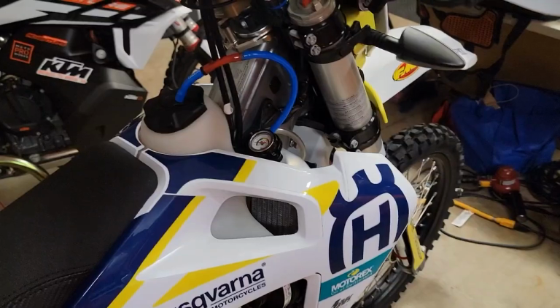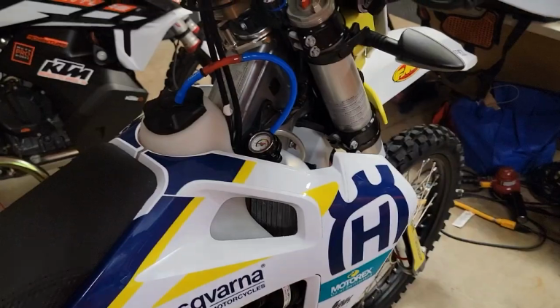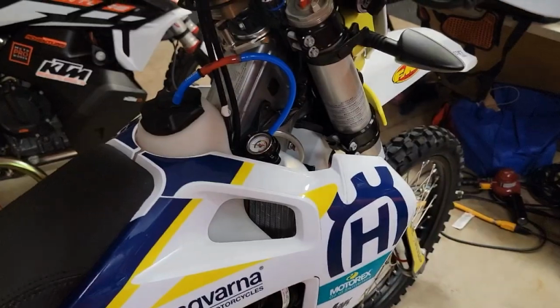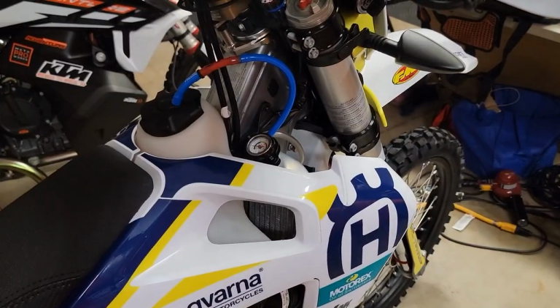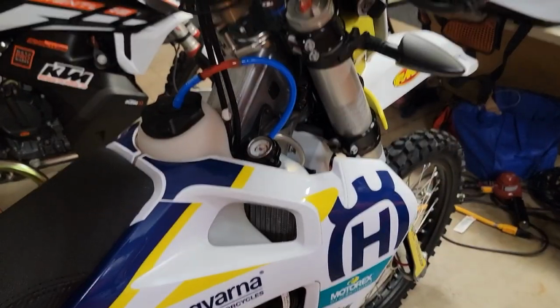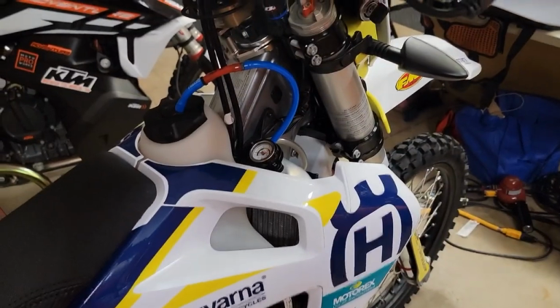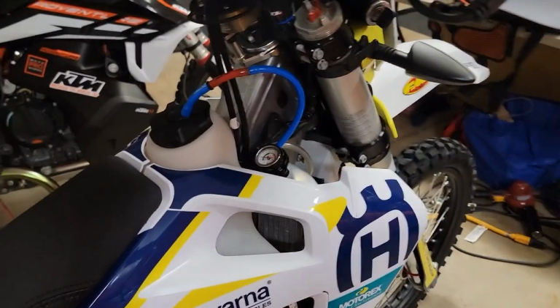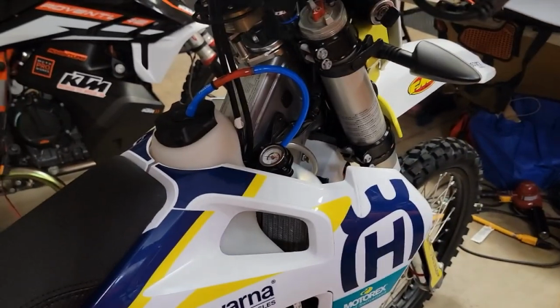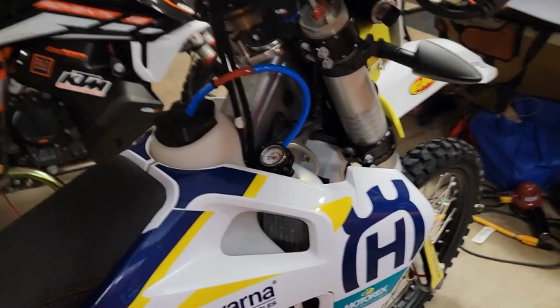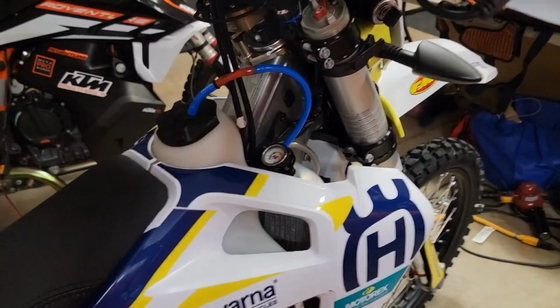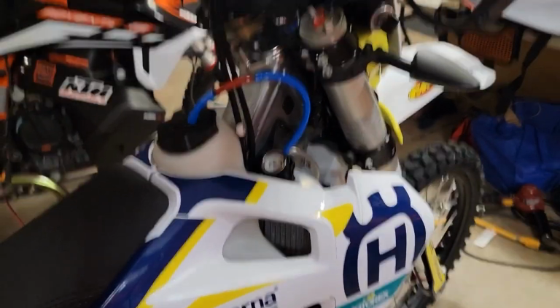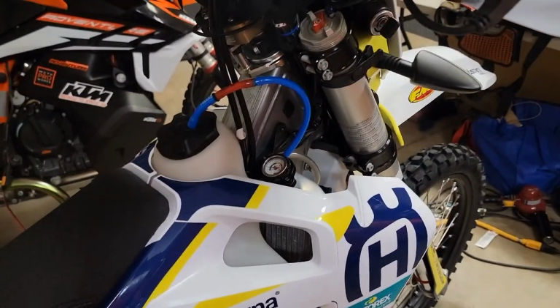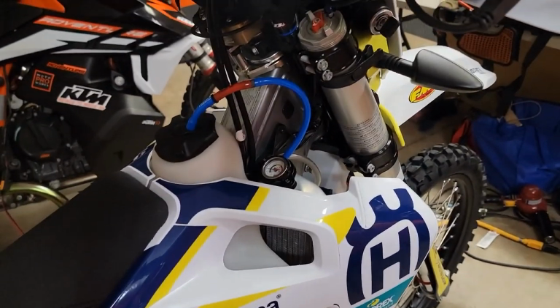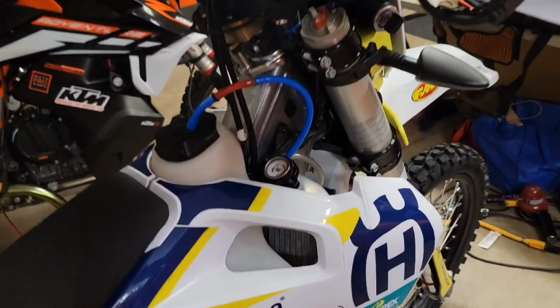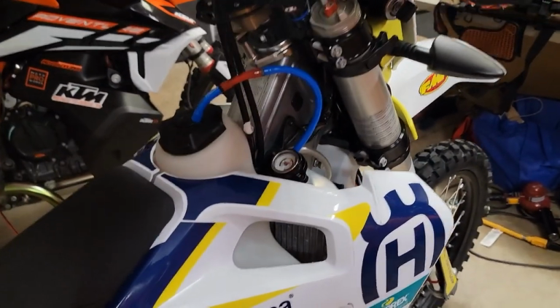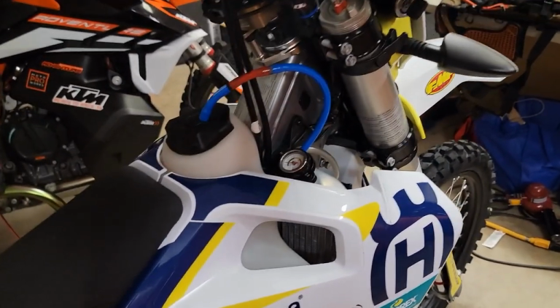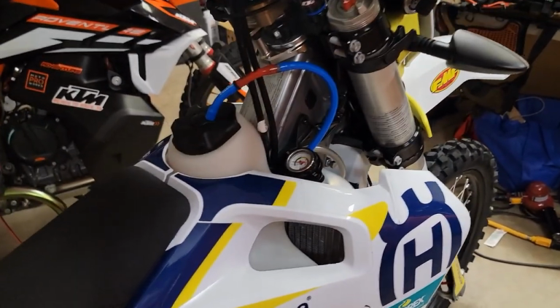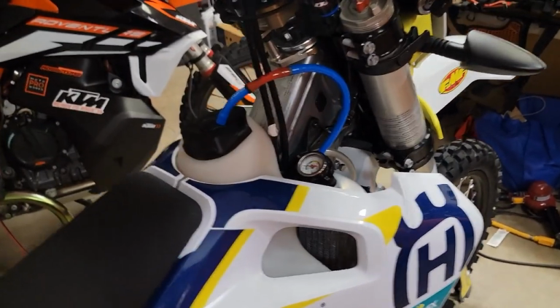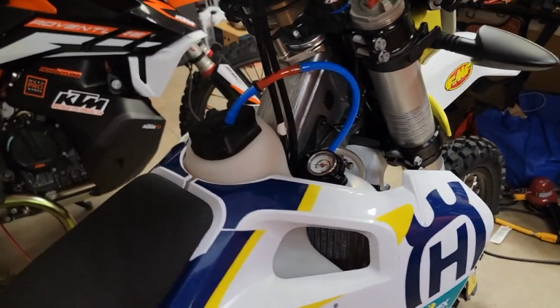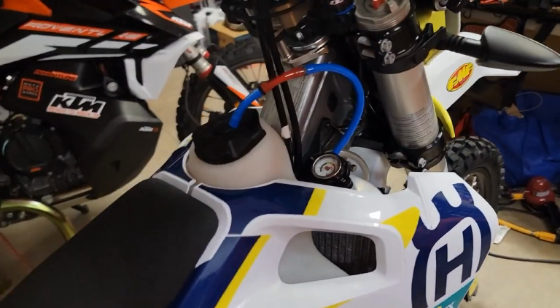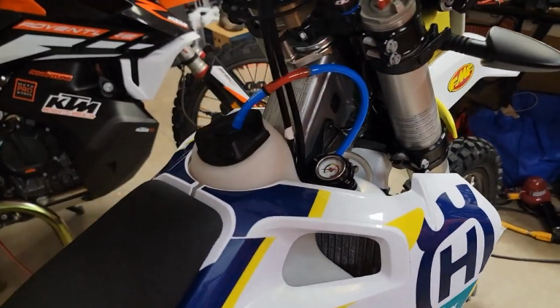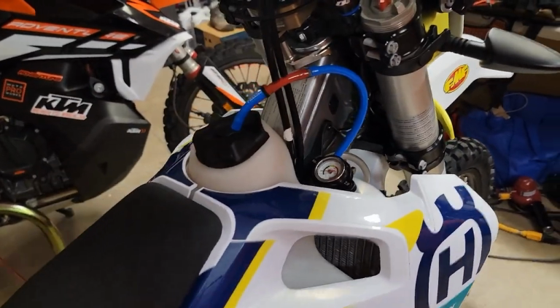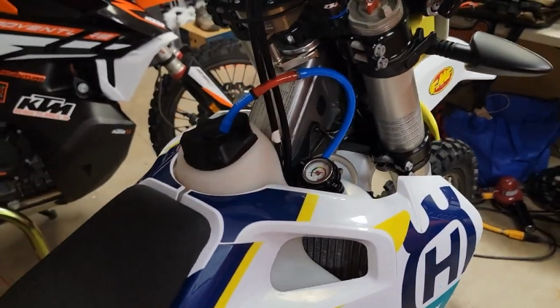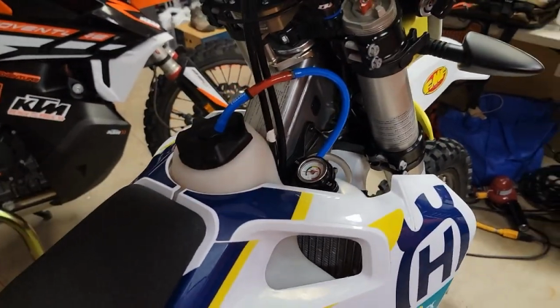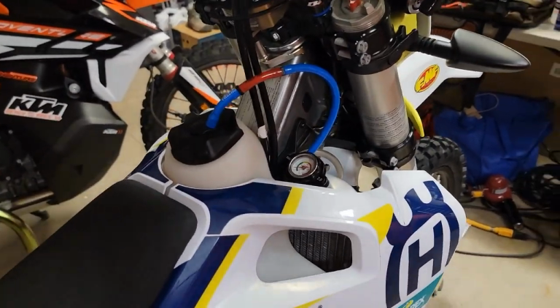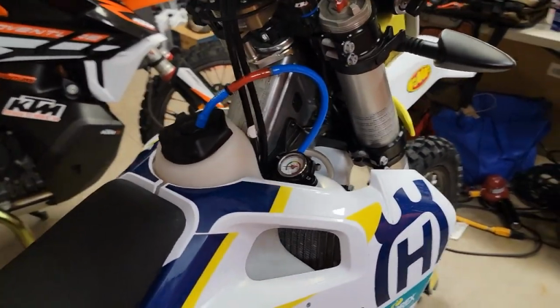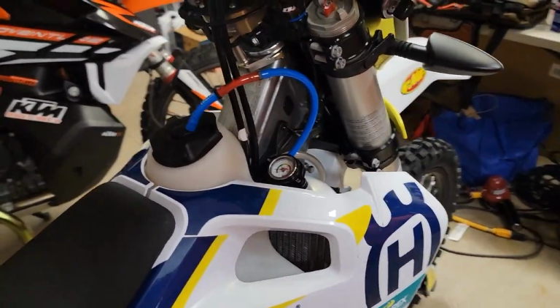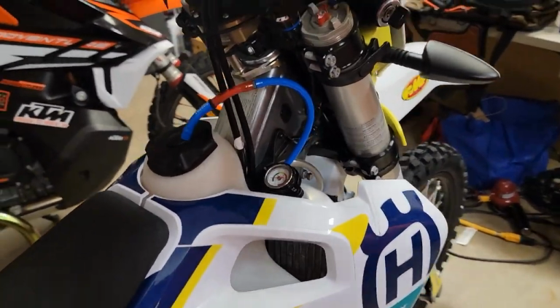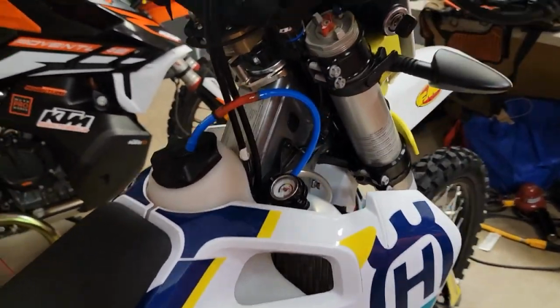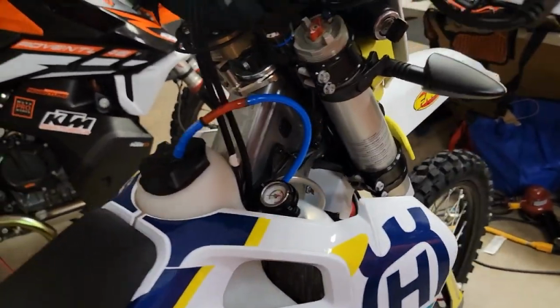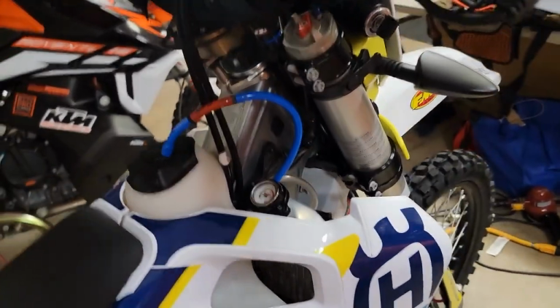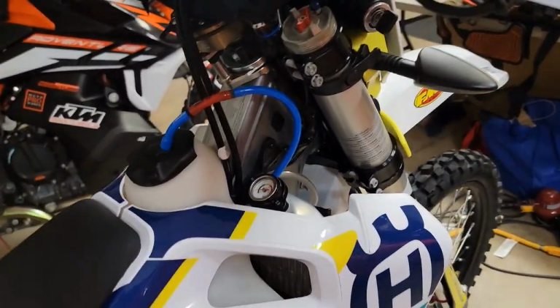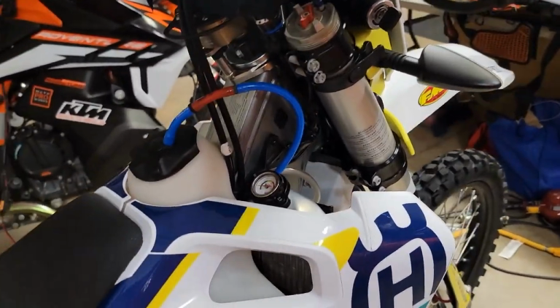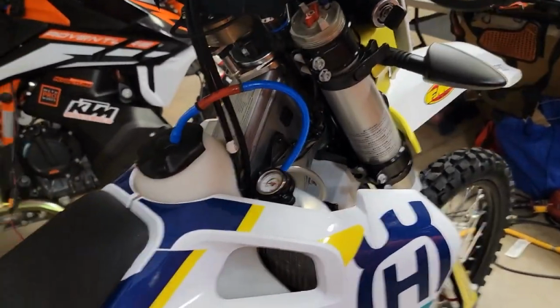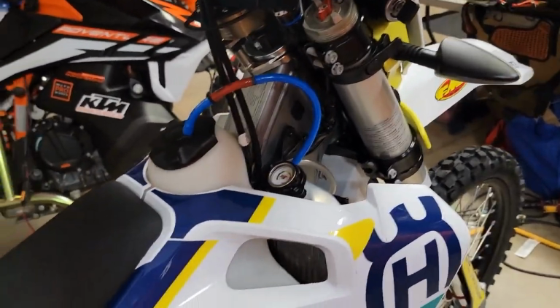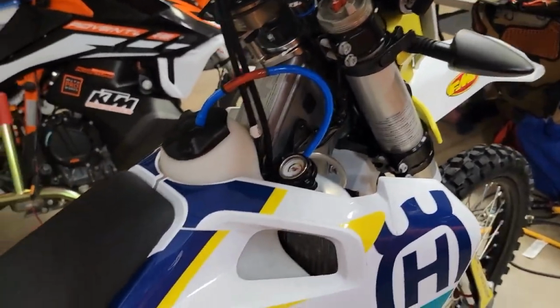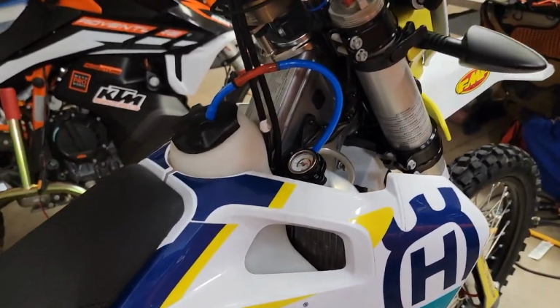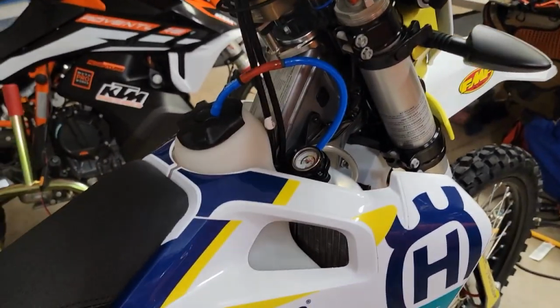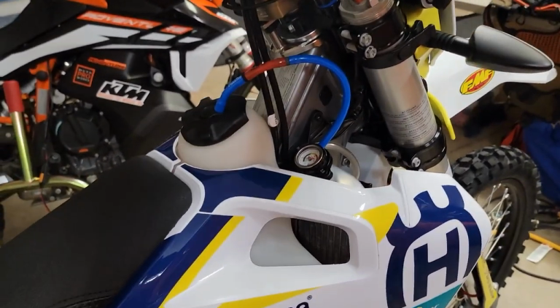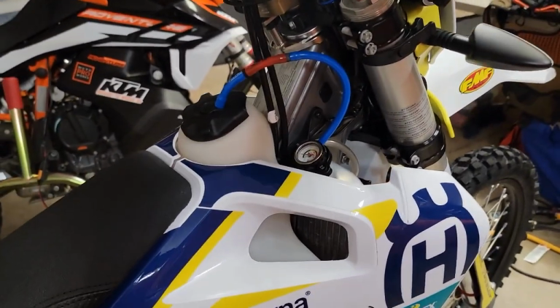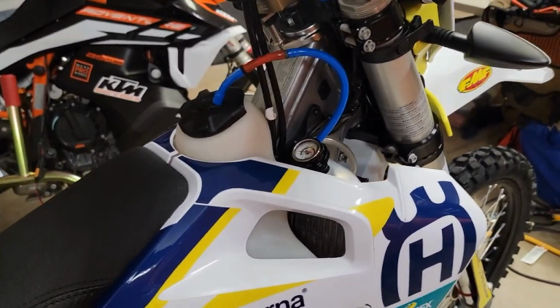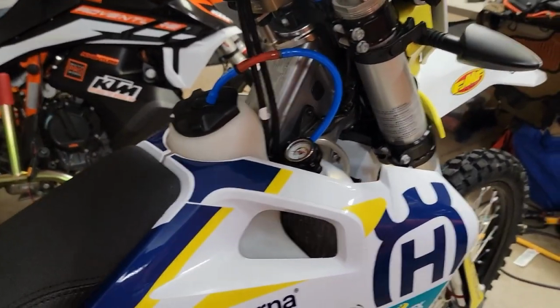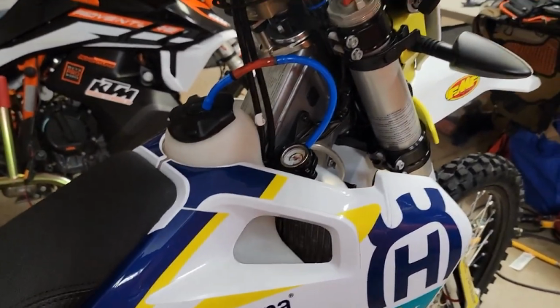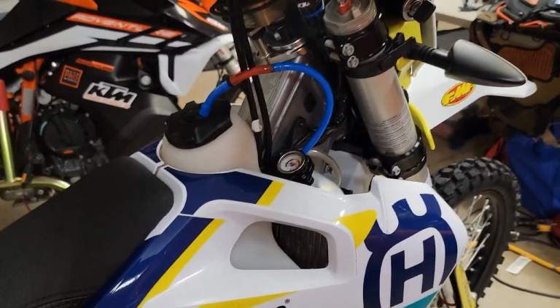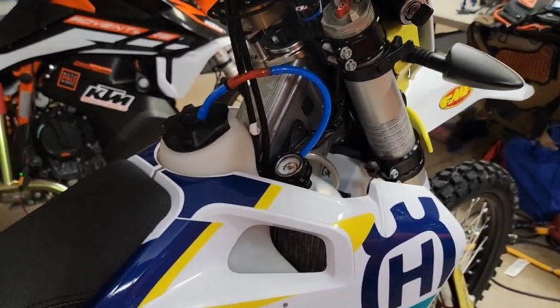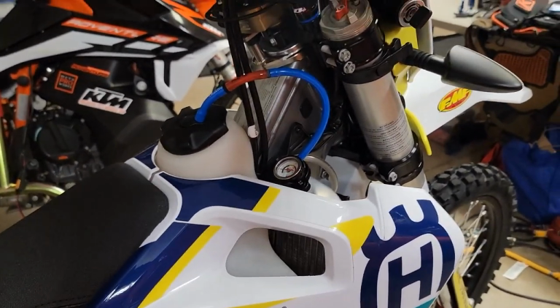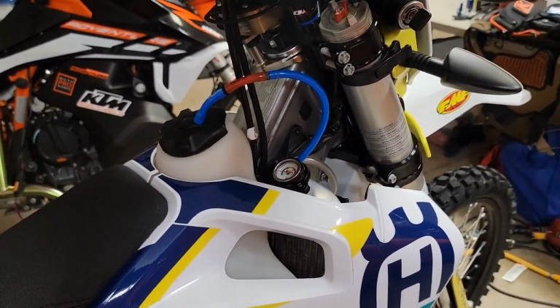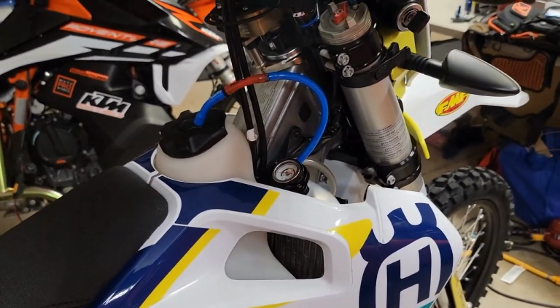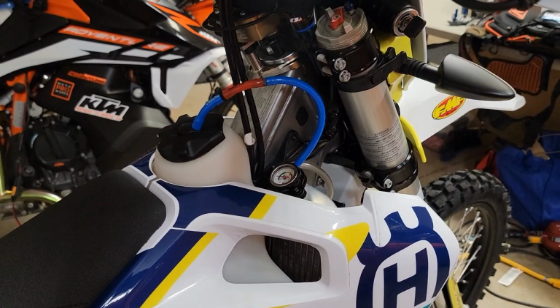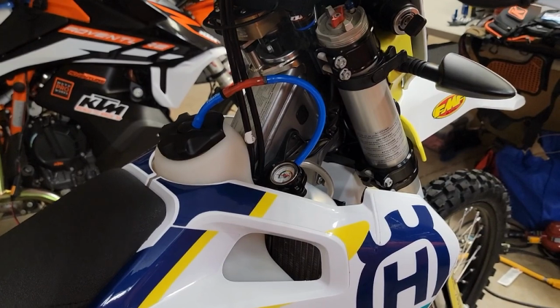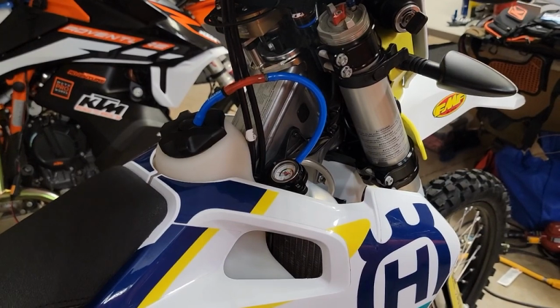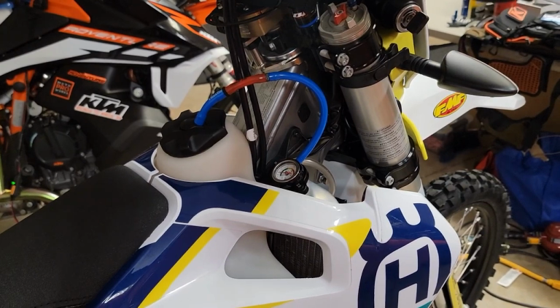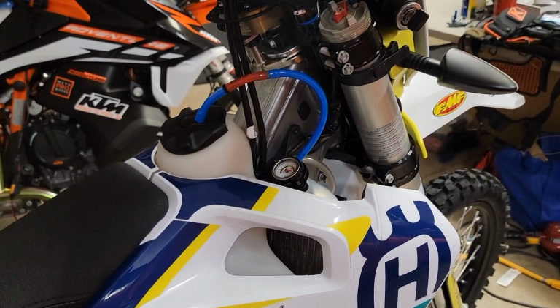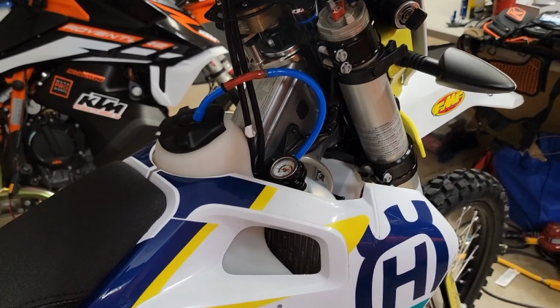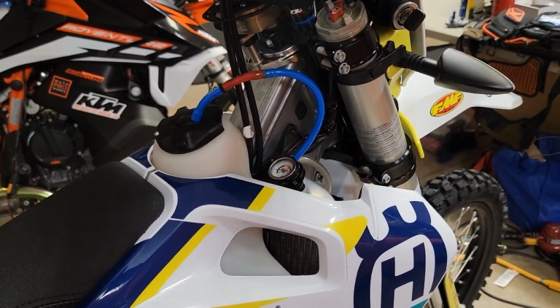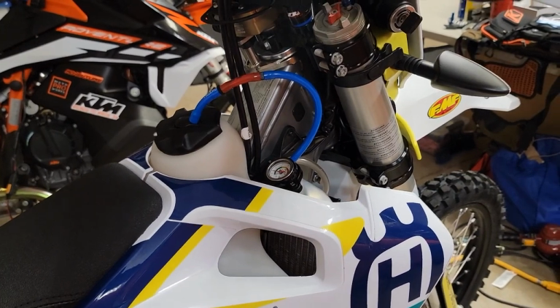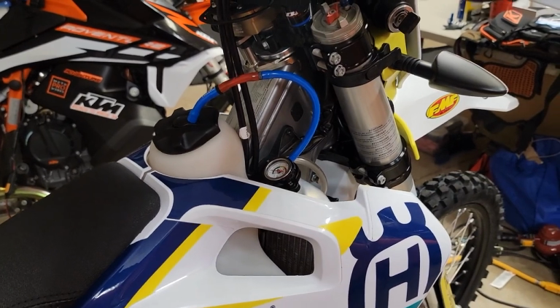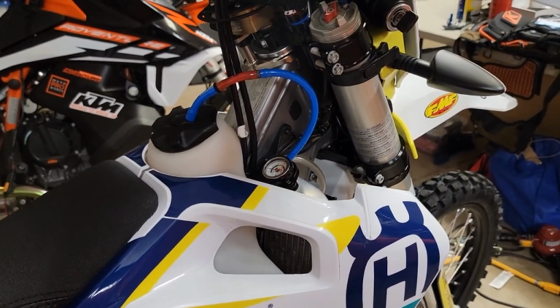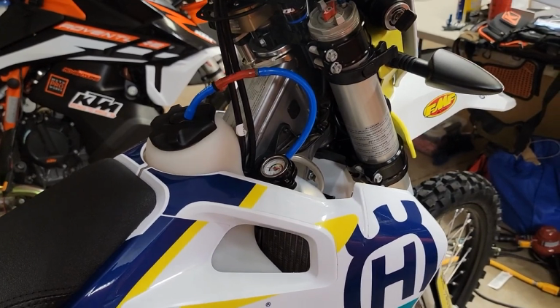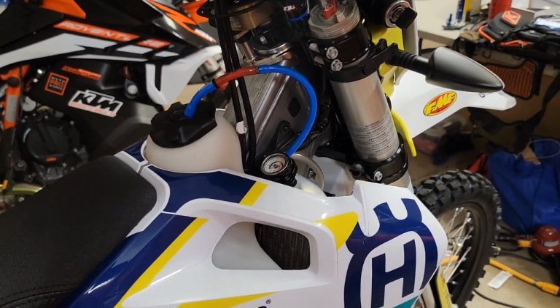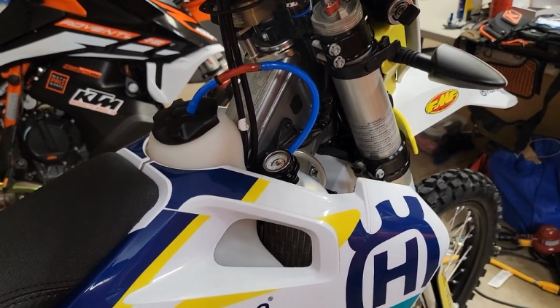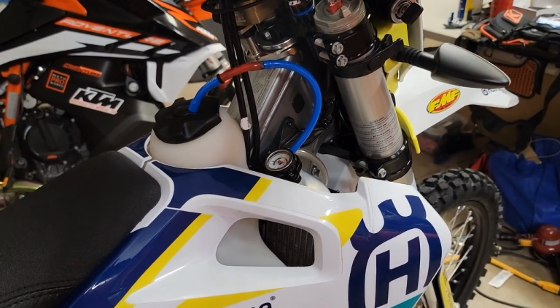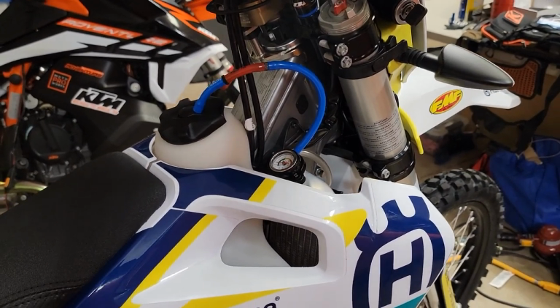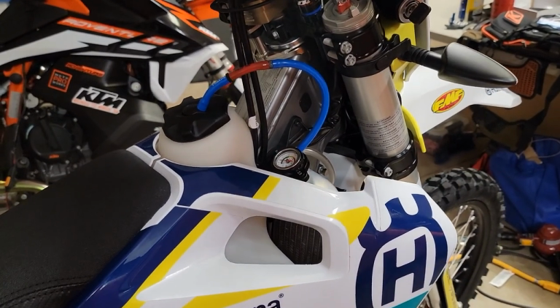Hello everyone, Oregon Moto John here with a few tips for your Husky 350S.